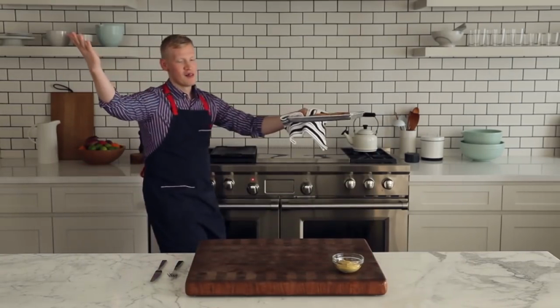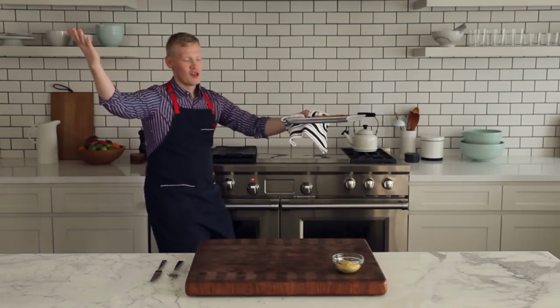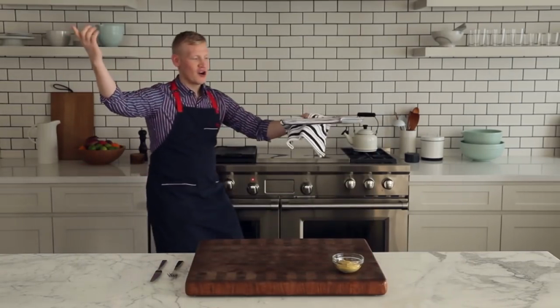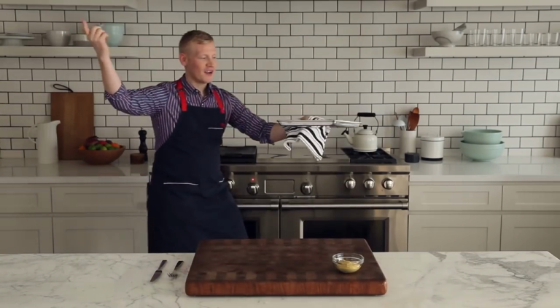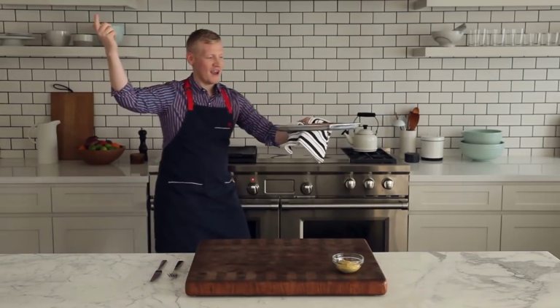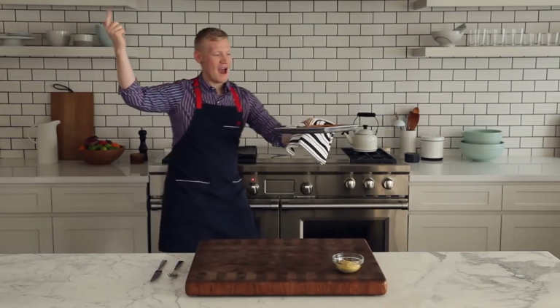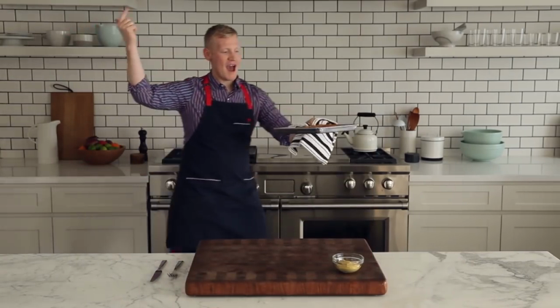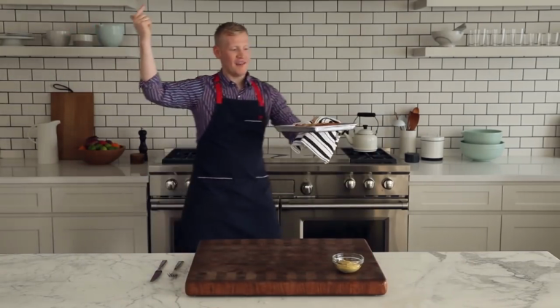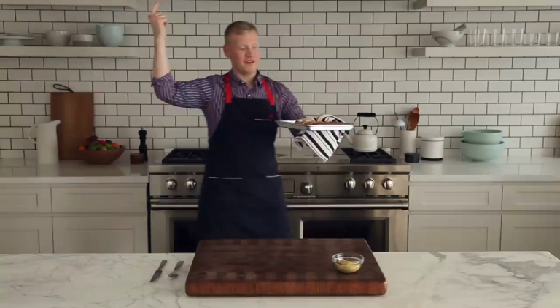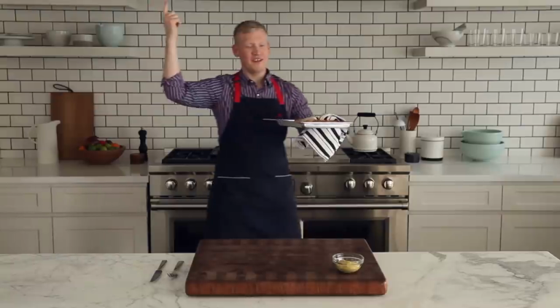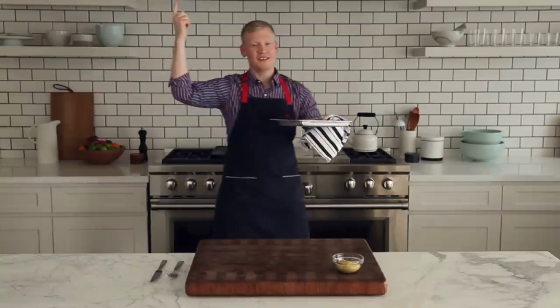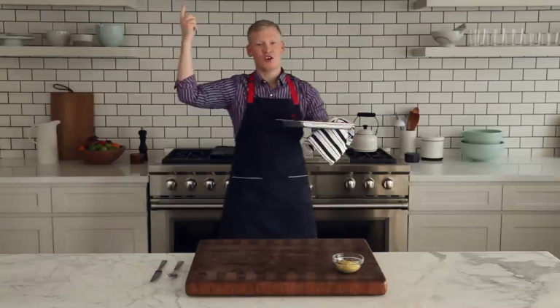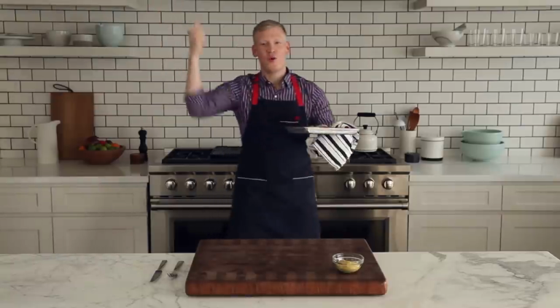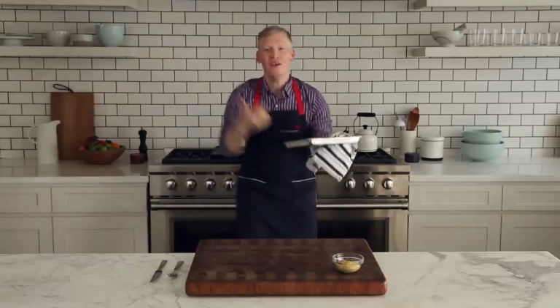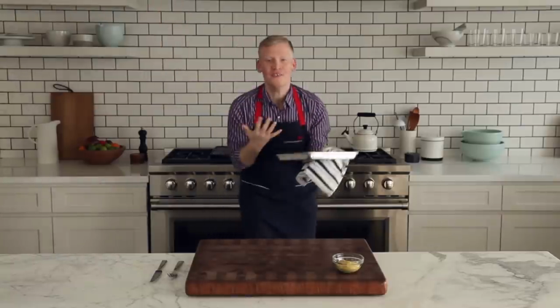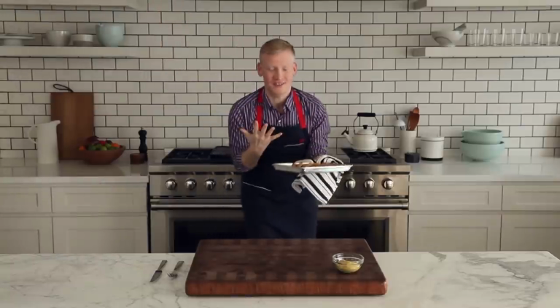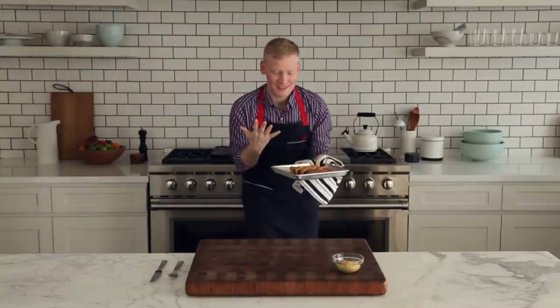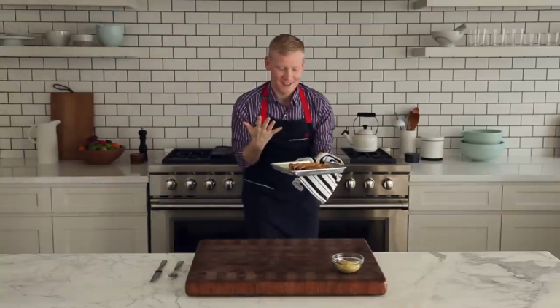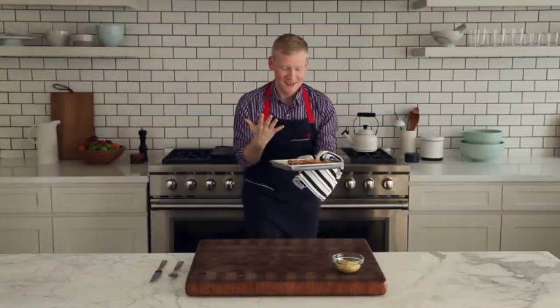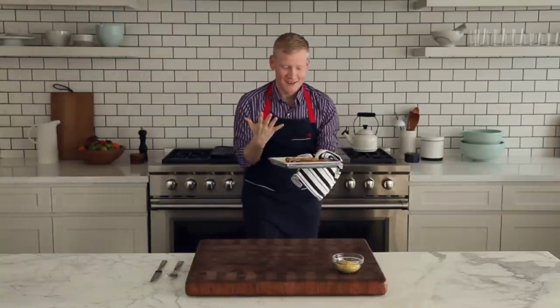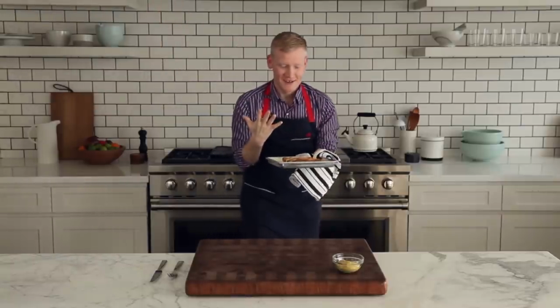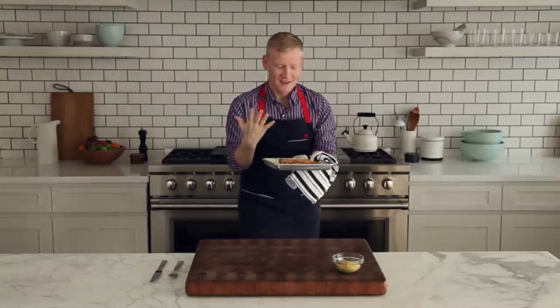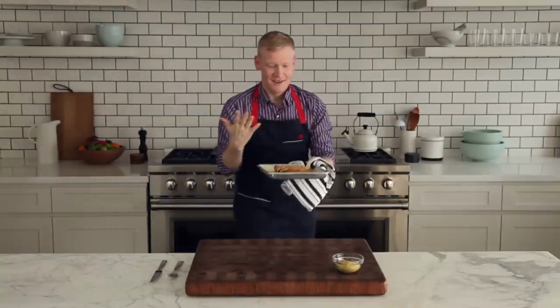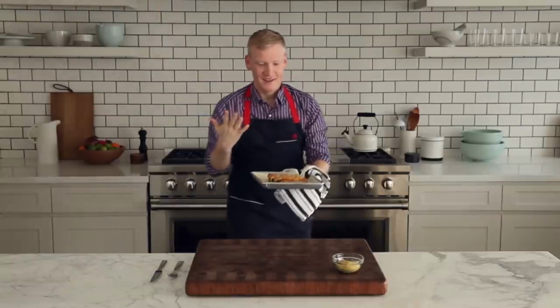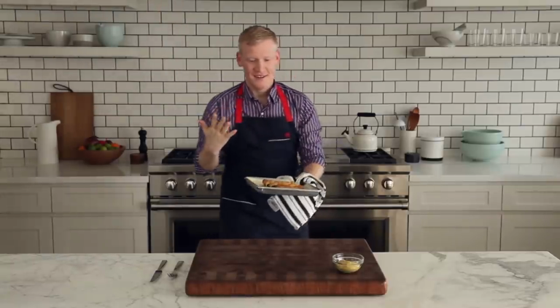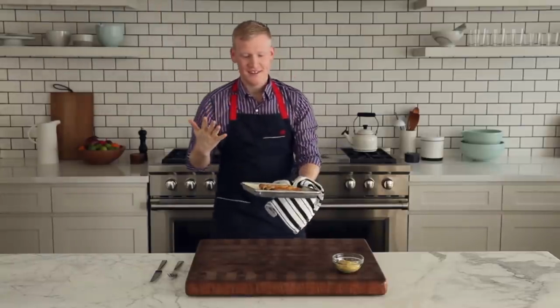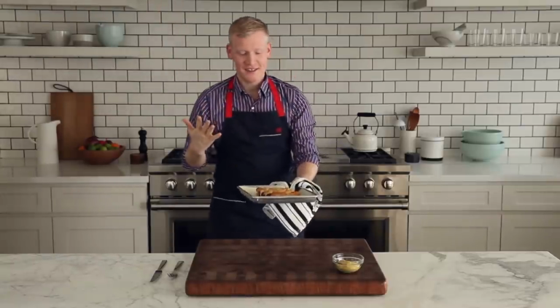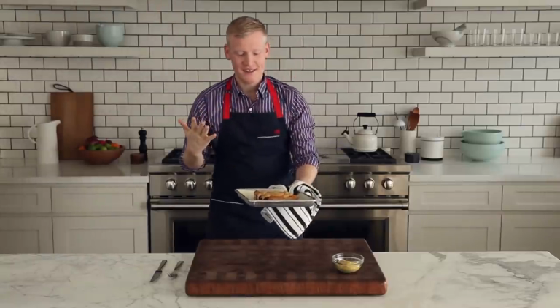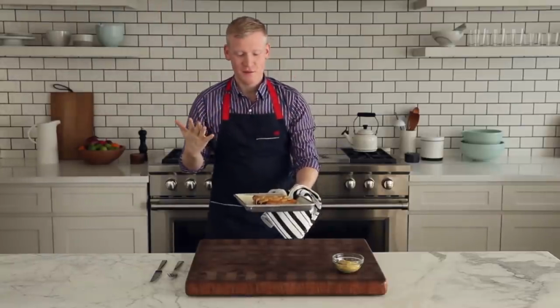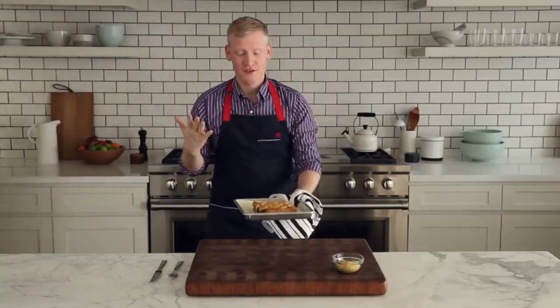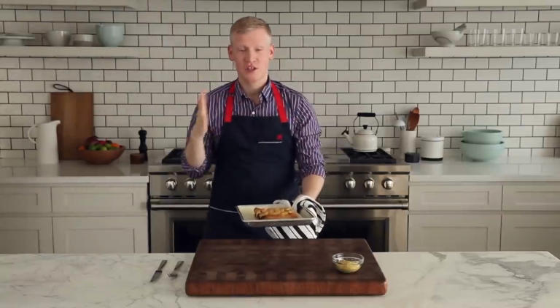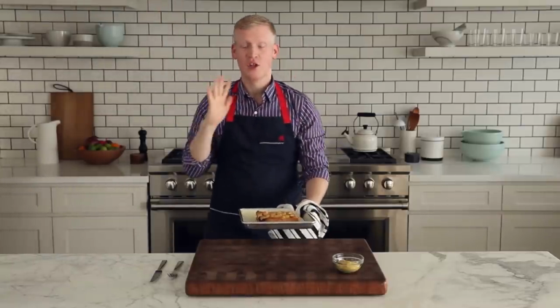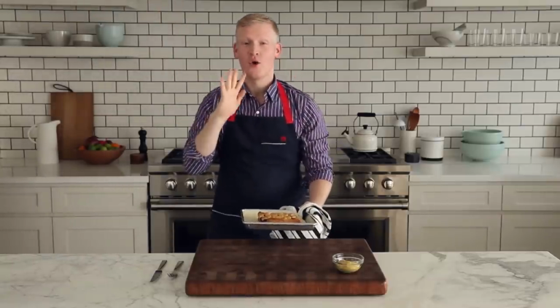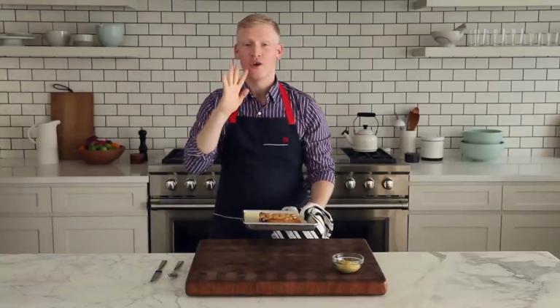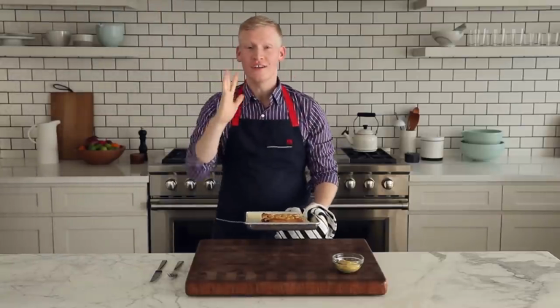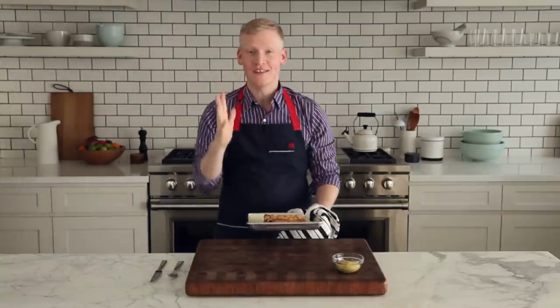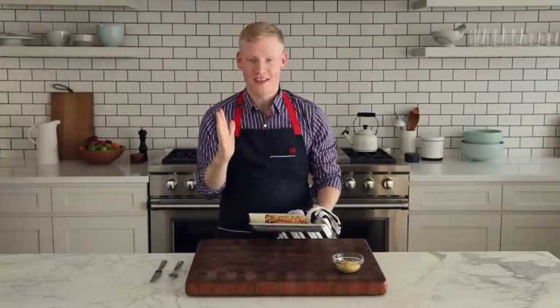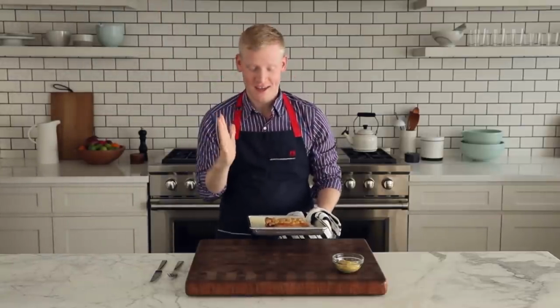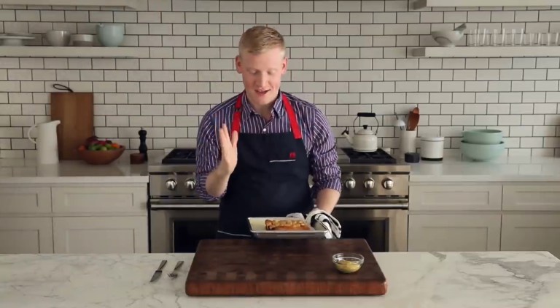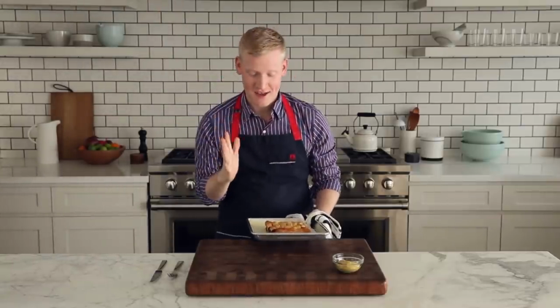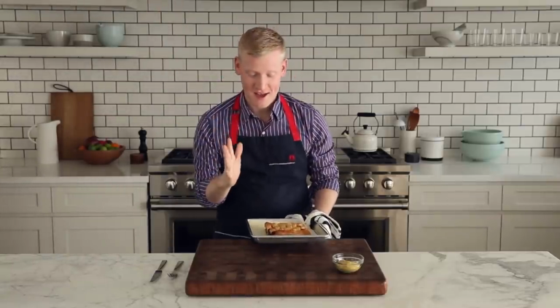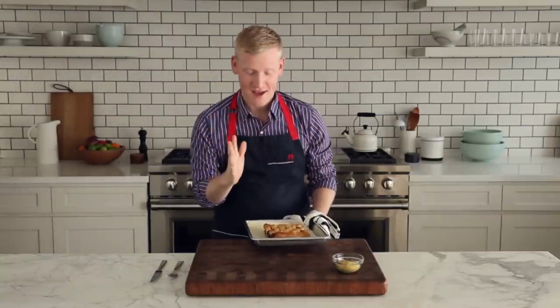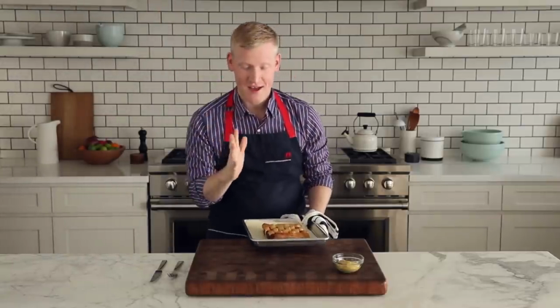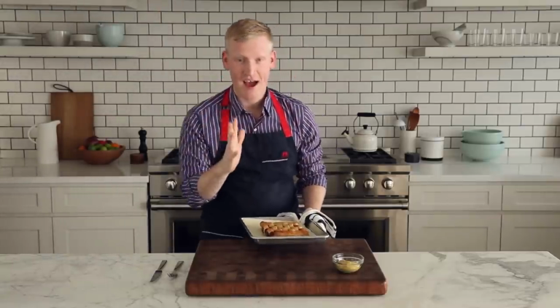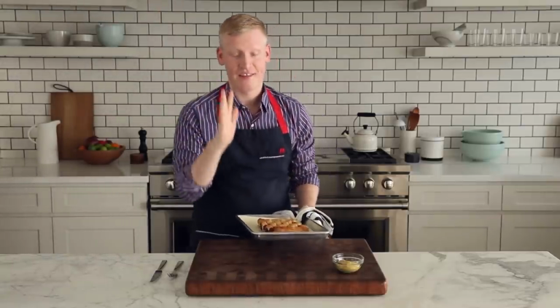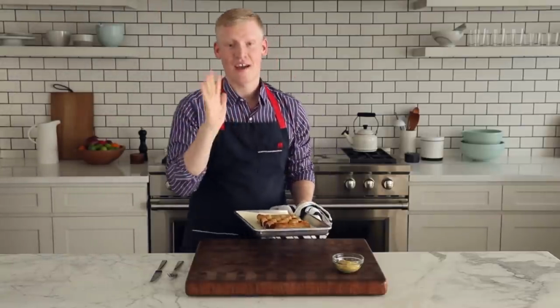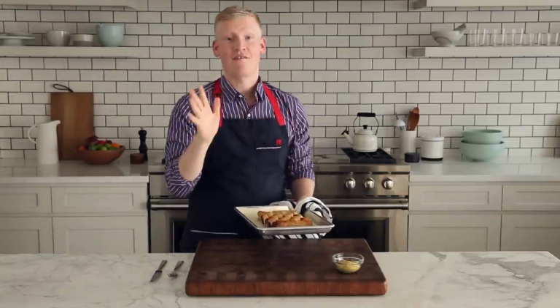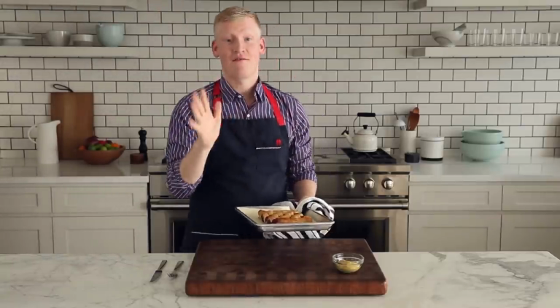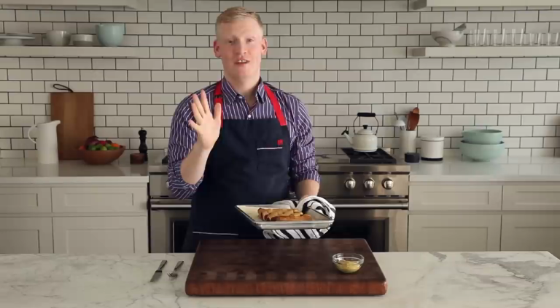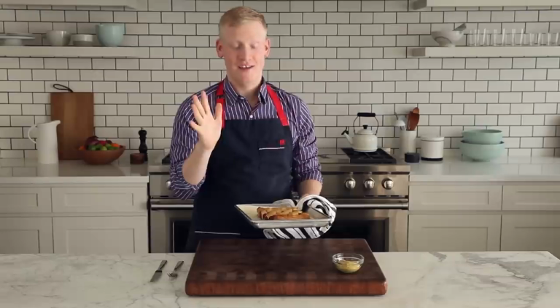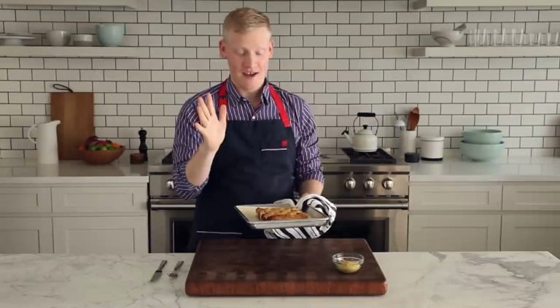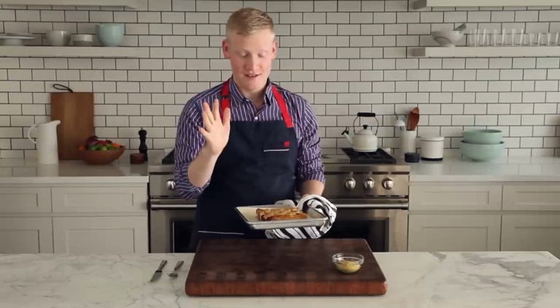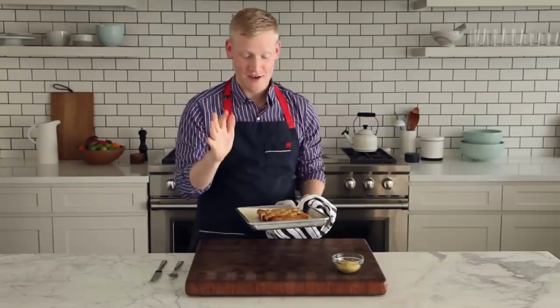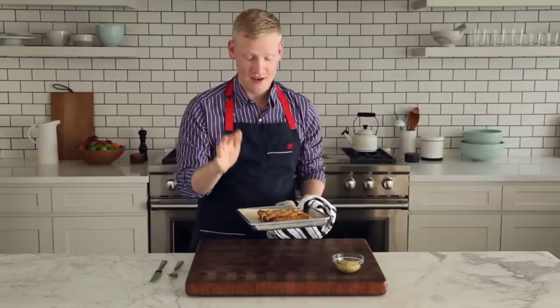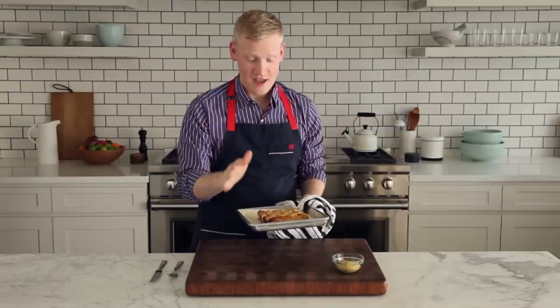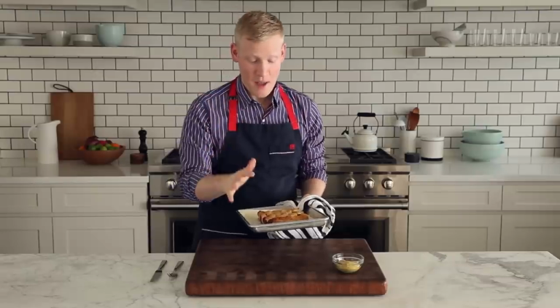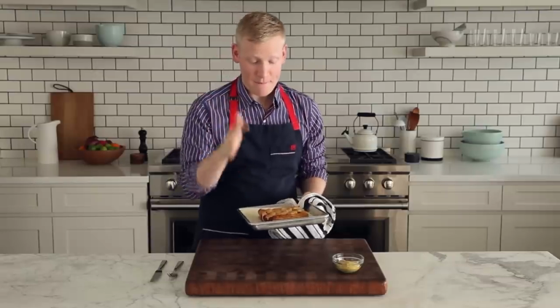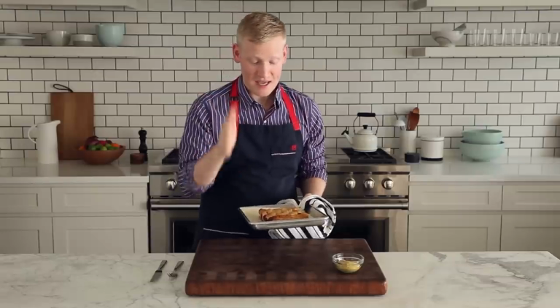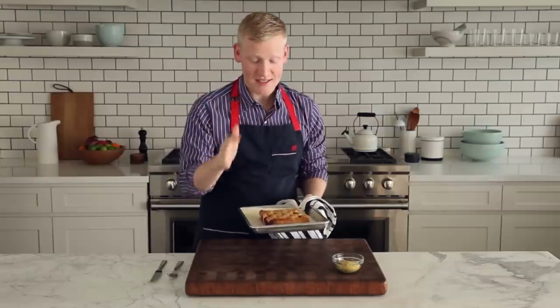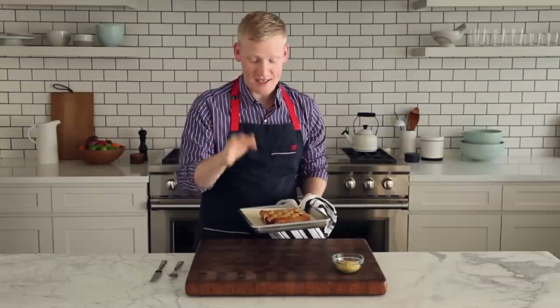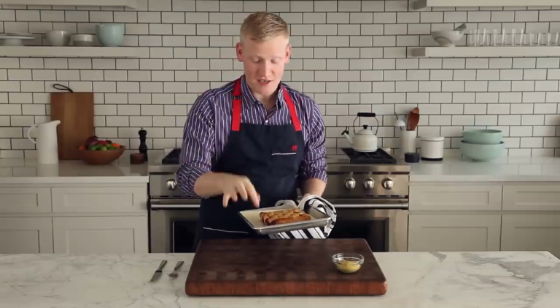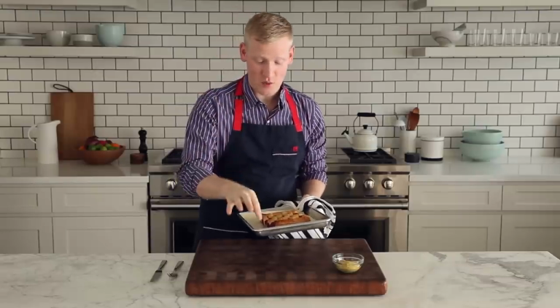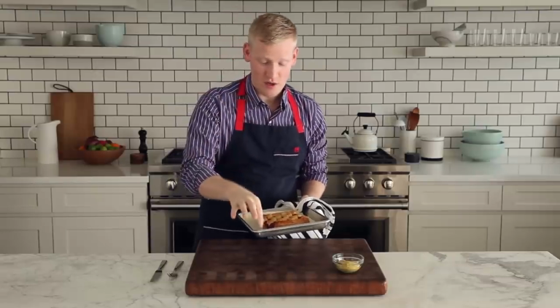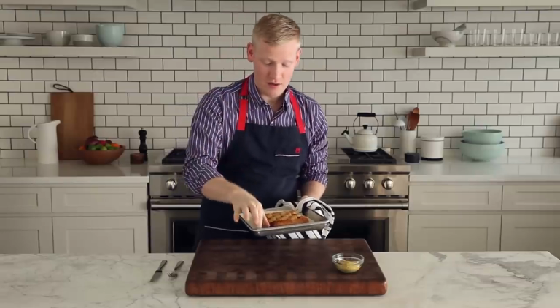Look at this quilt. This is the most glorious thing I think I've ever laid eyes on. Pigs in a quilt.